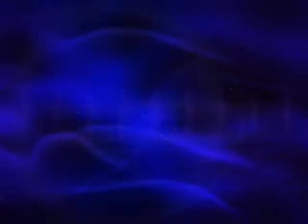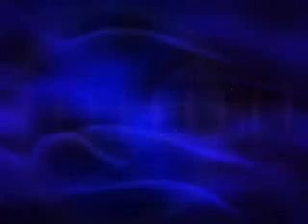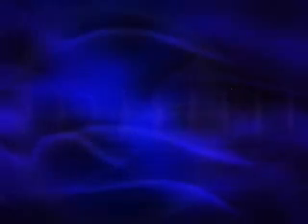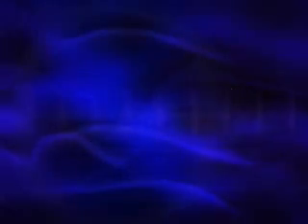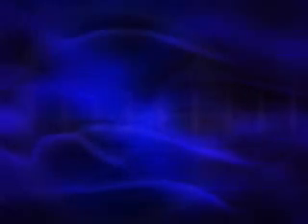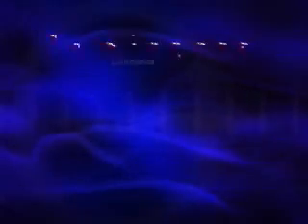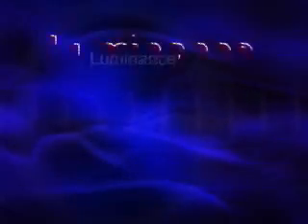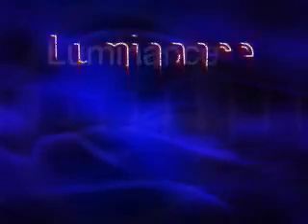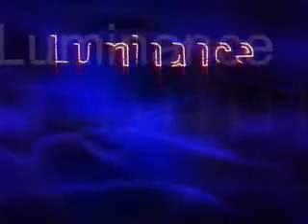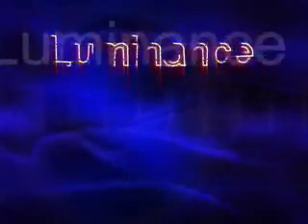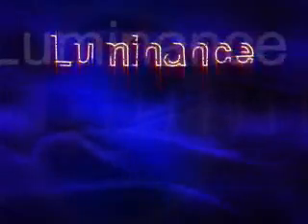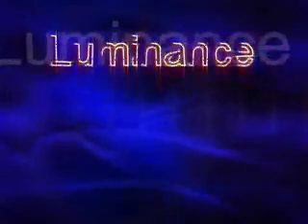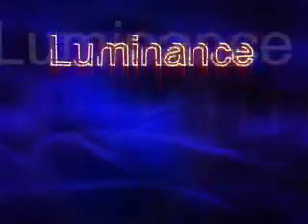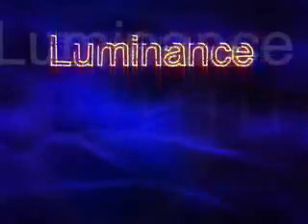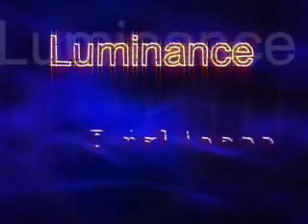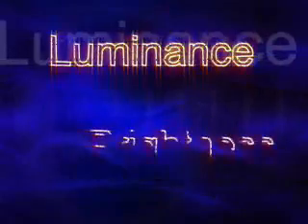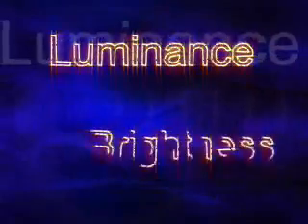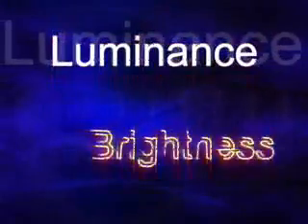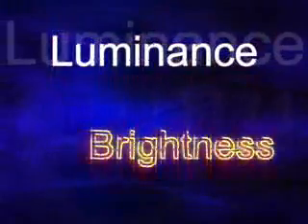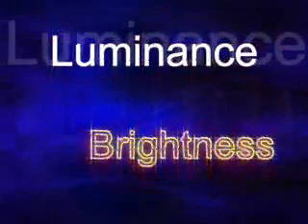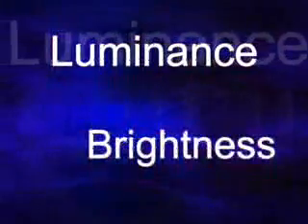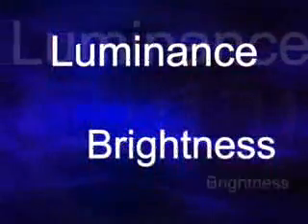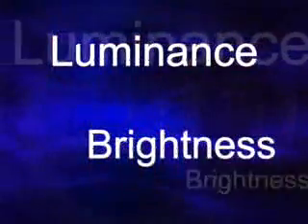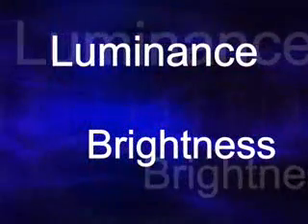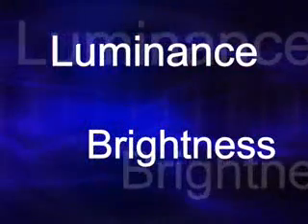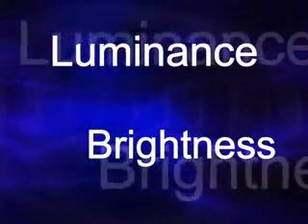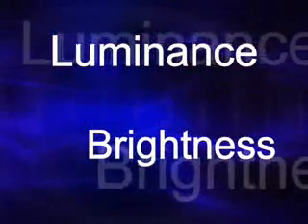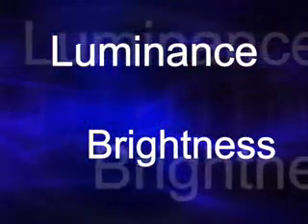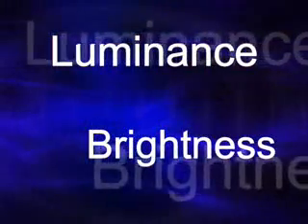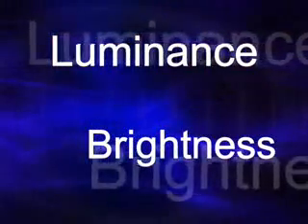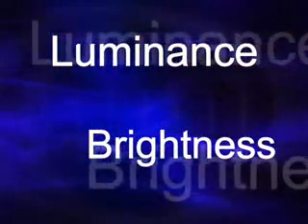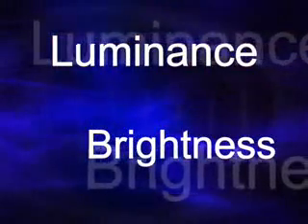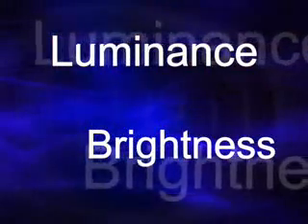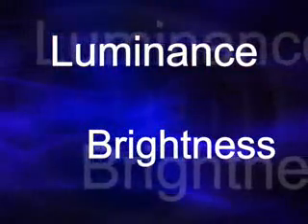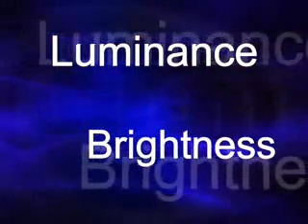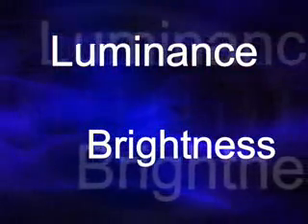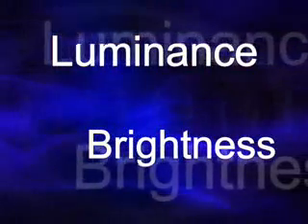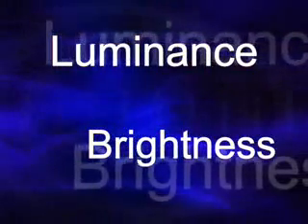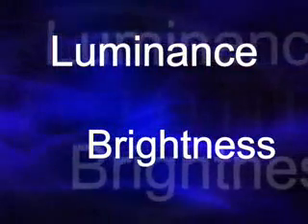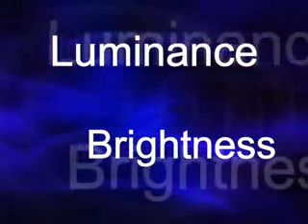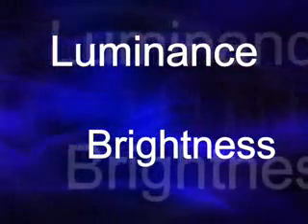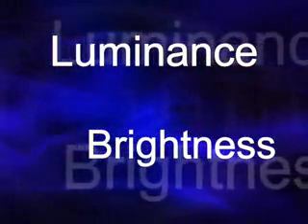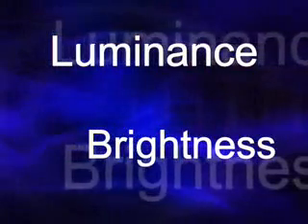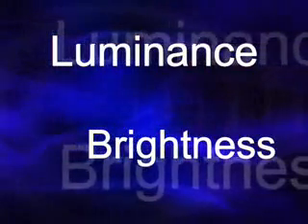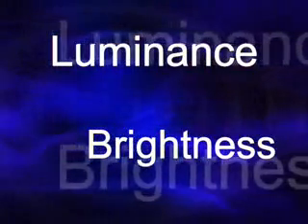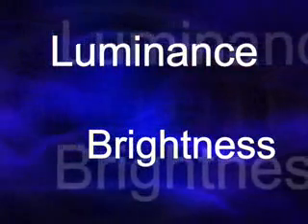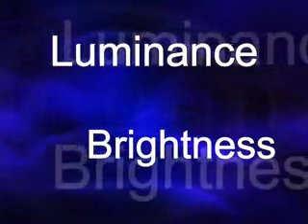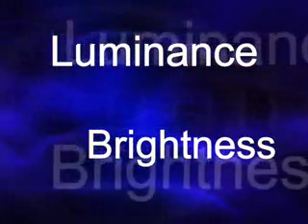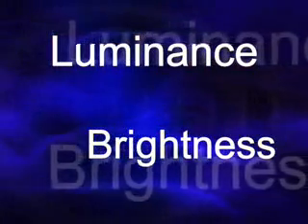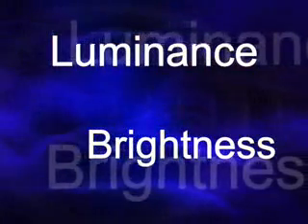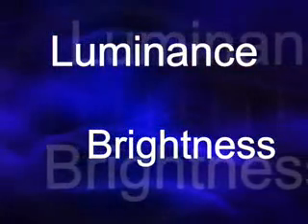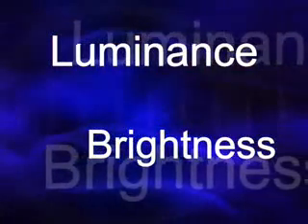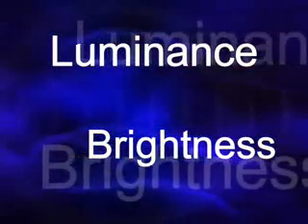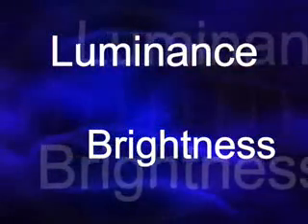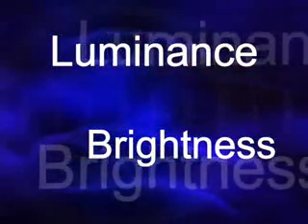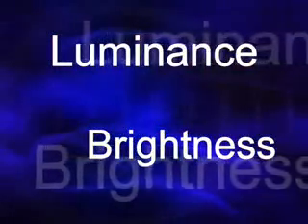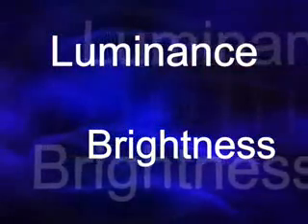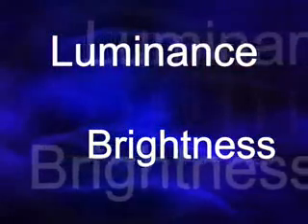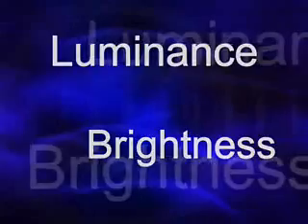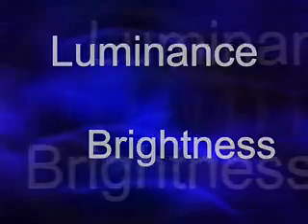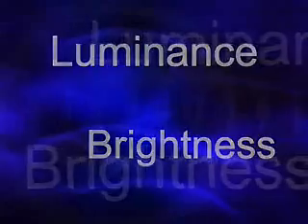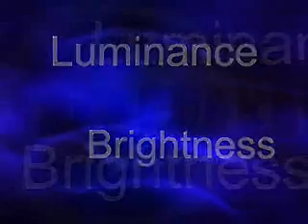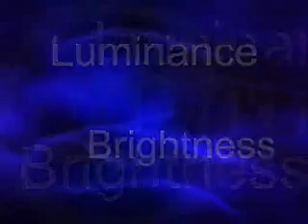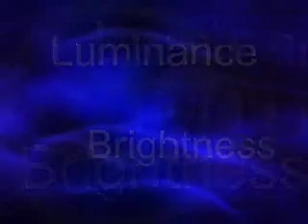In both tests, luminance and brightness were tested, as well as contrast and chromaticity for white, red, green, and blue.